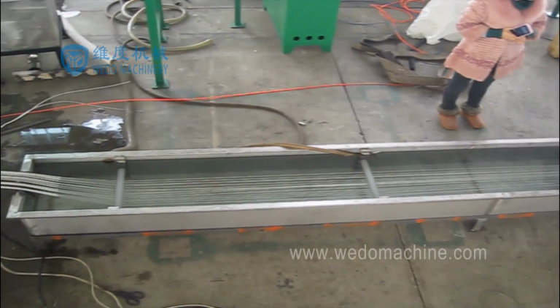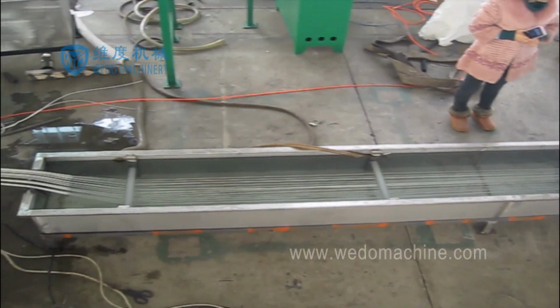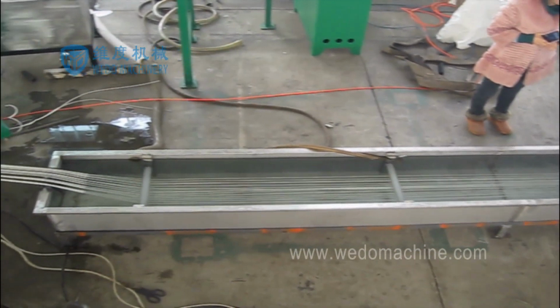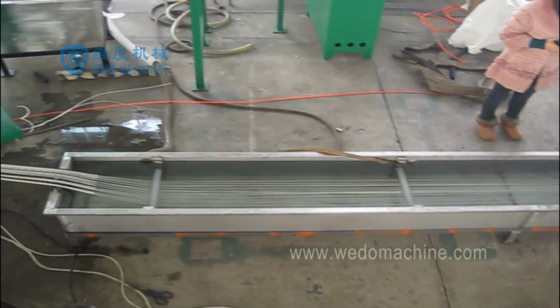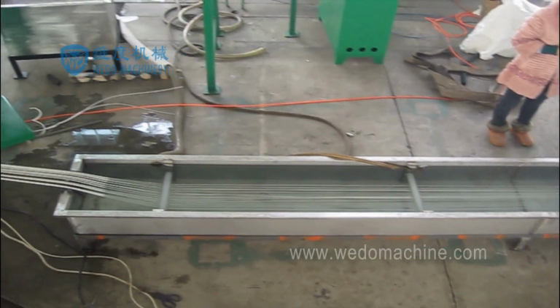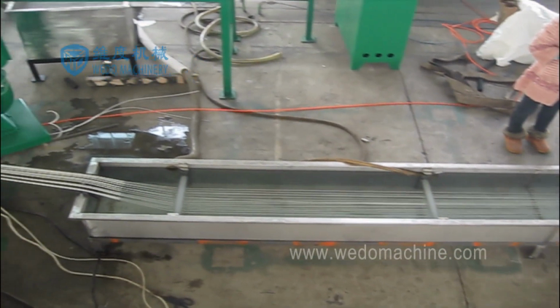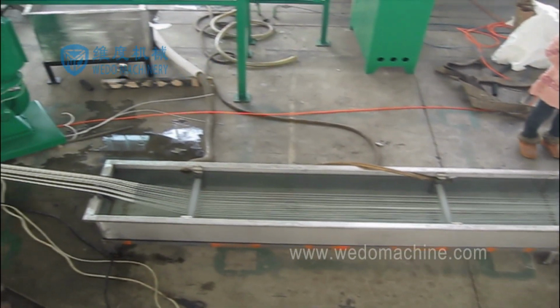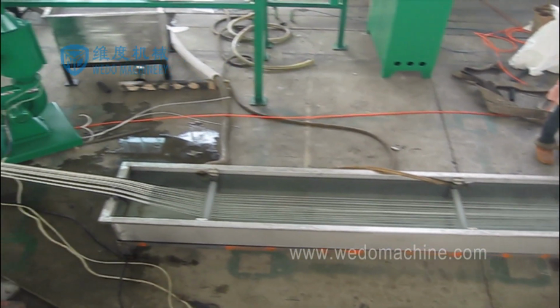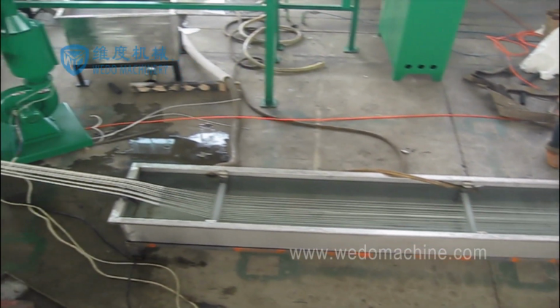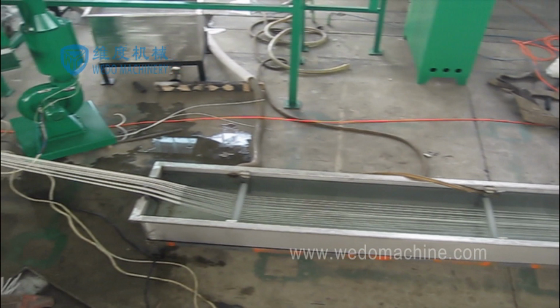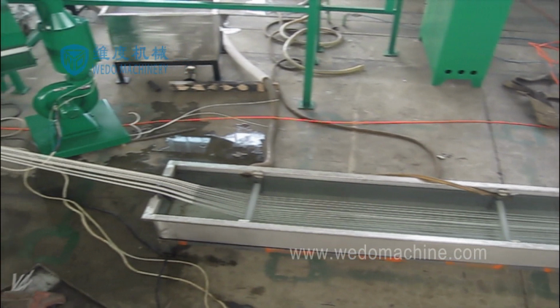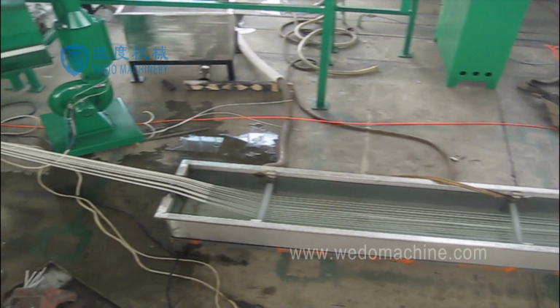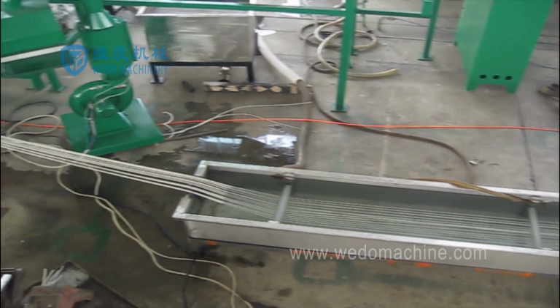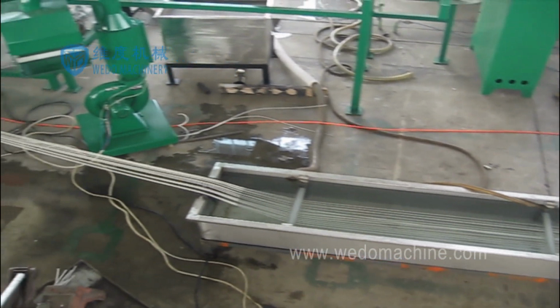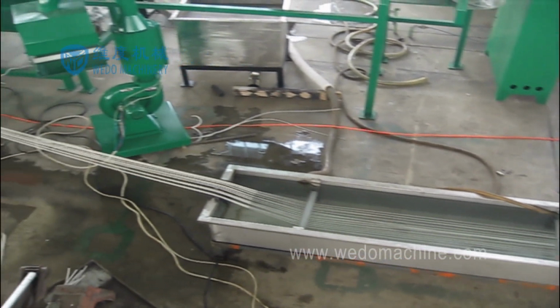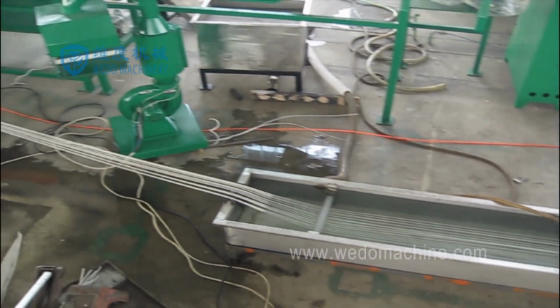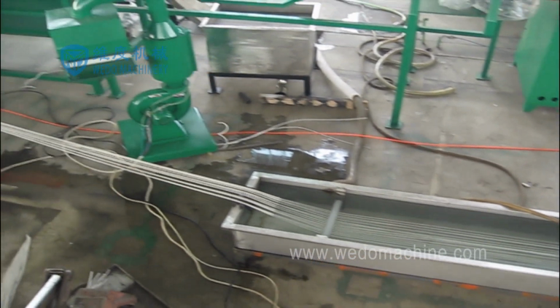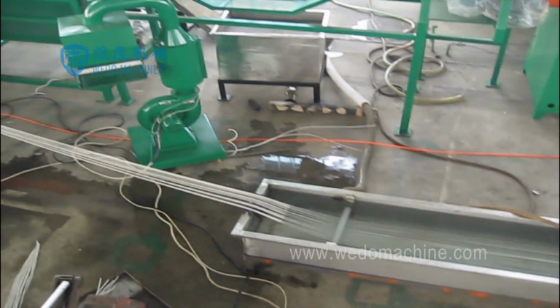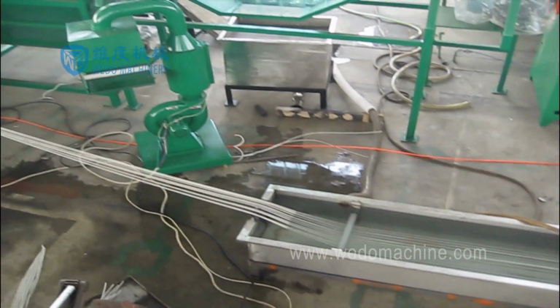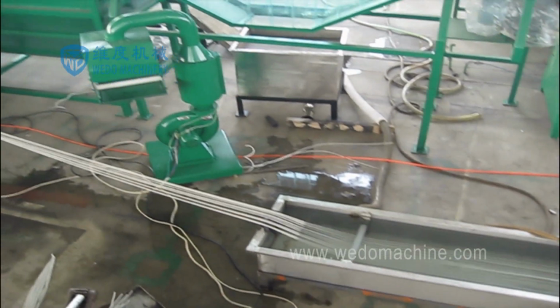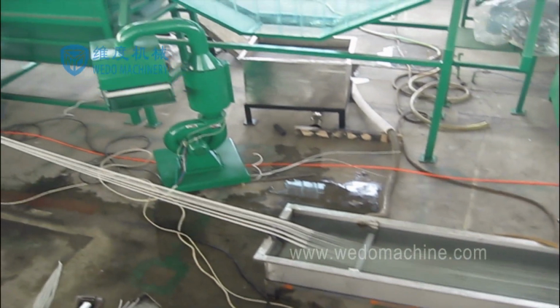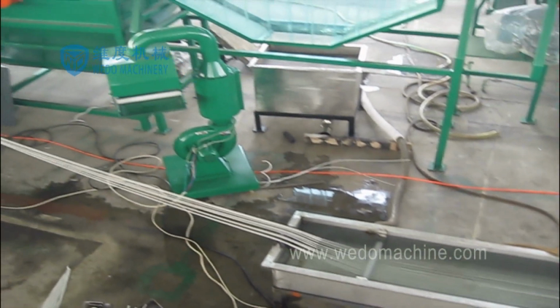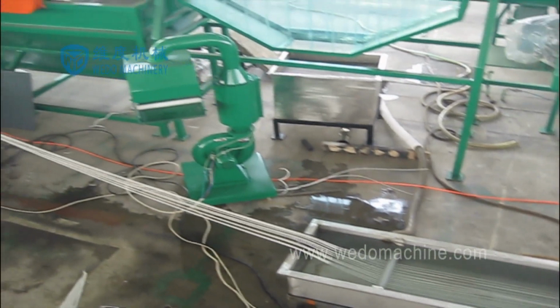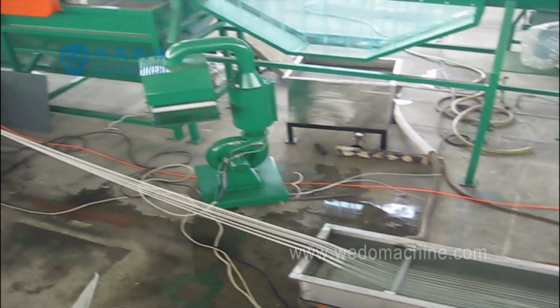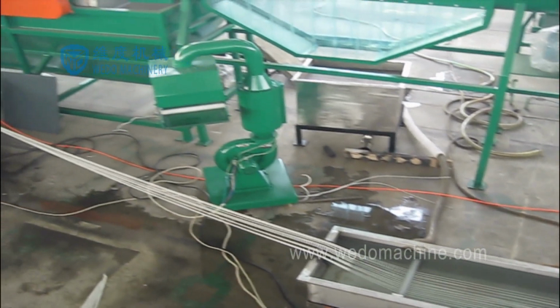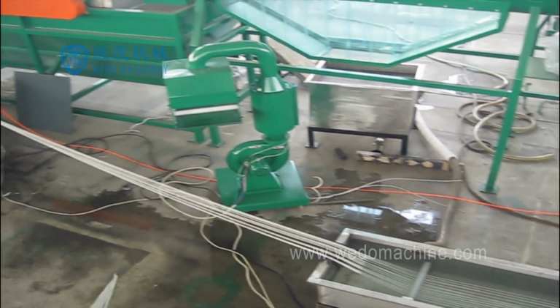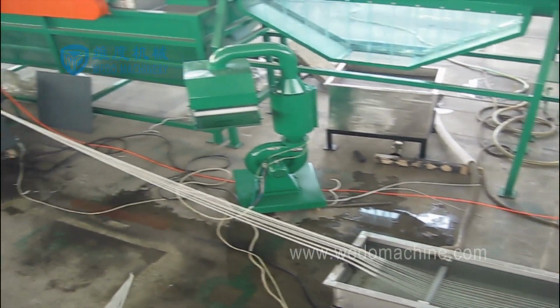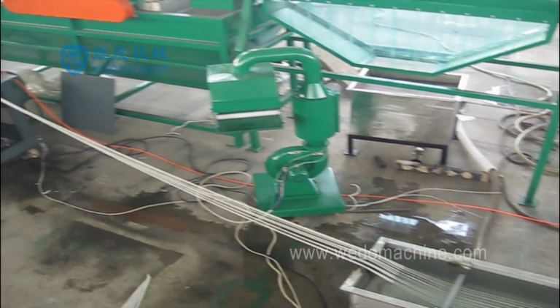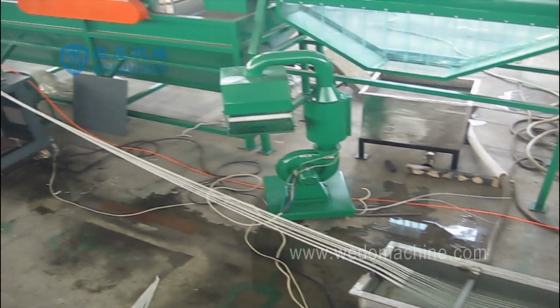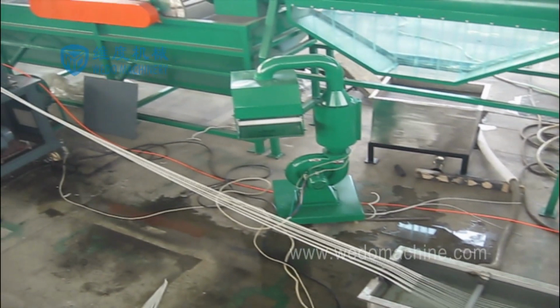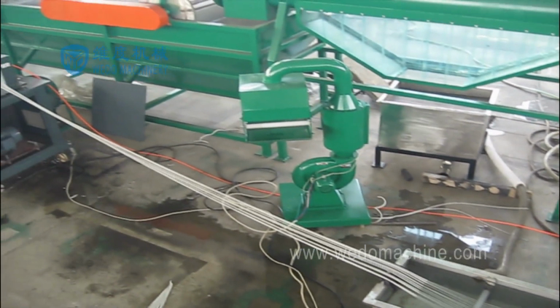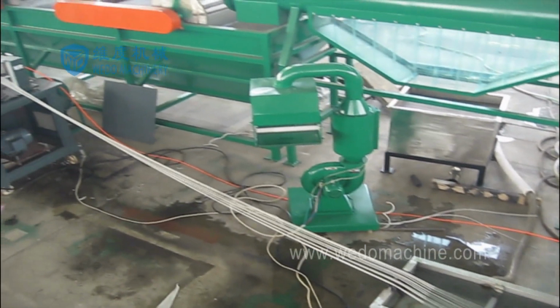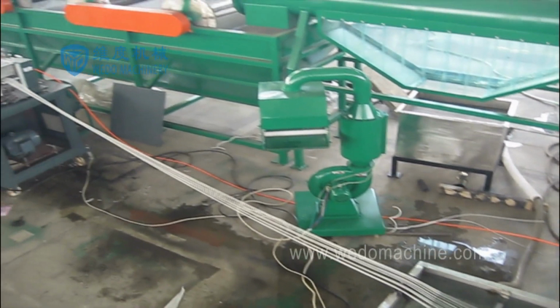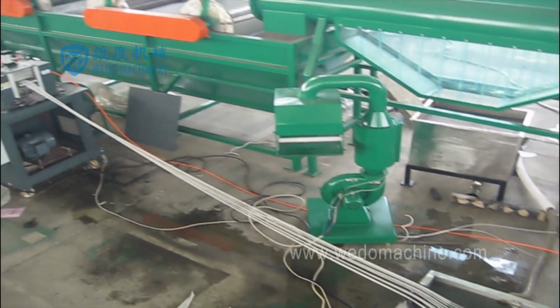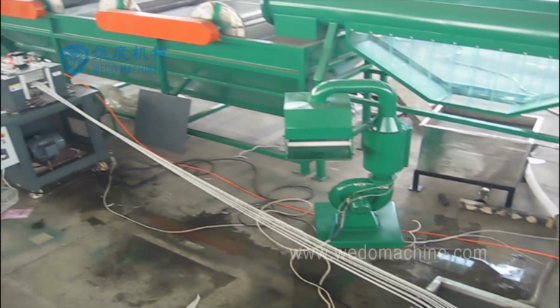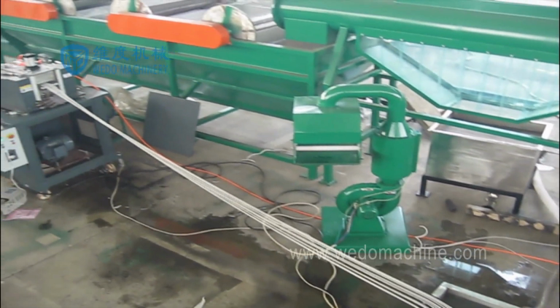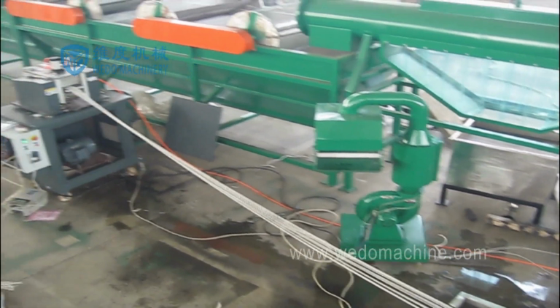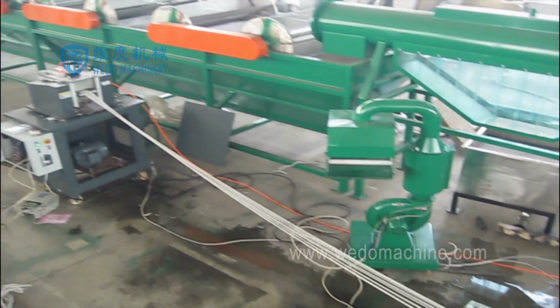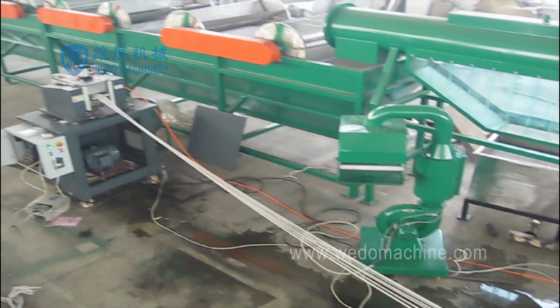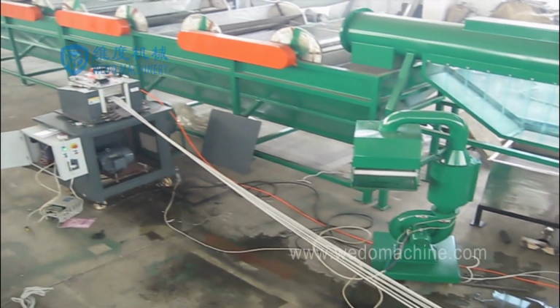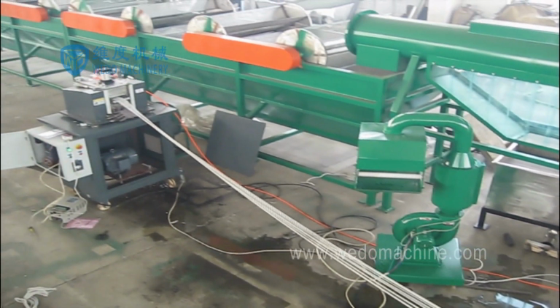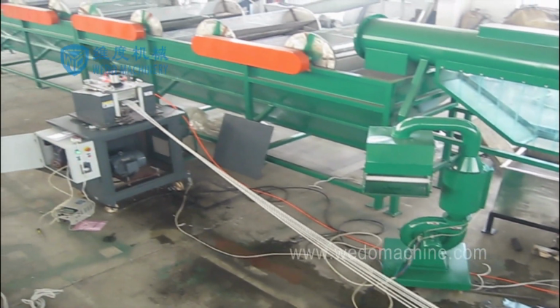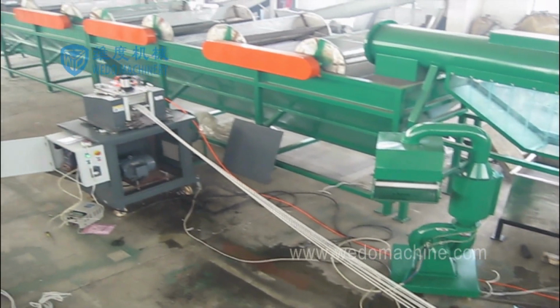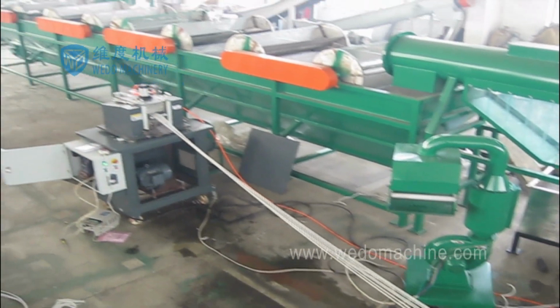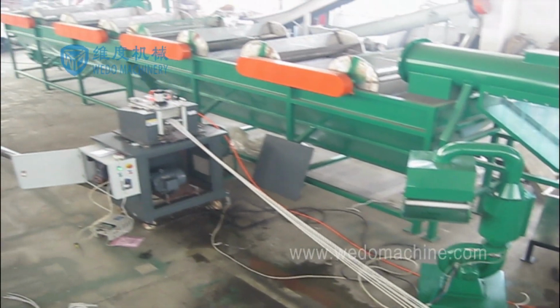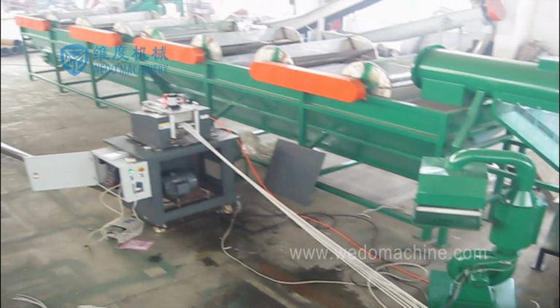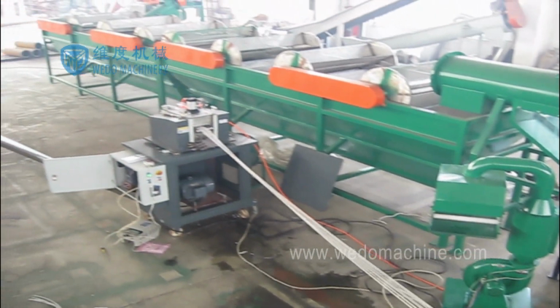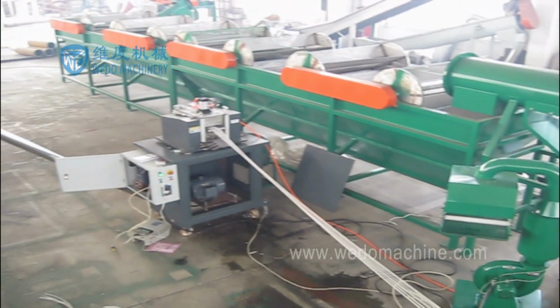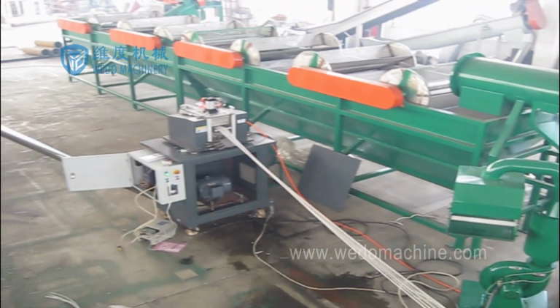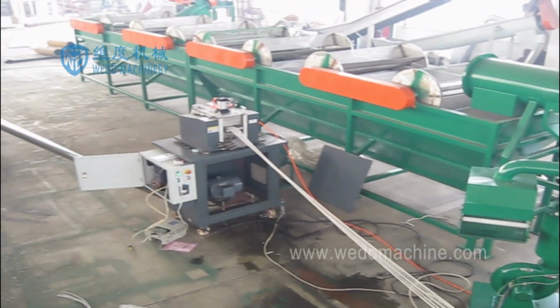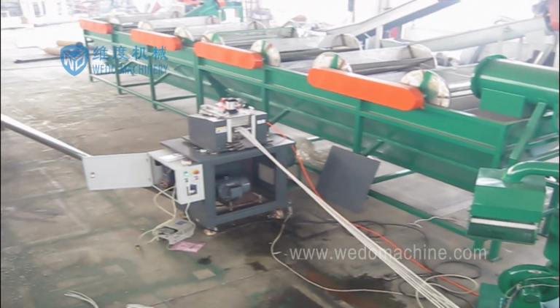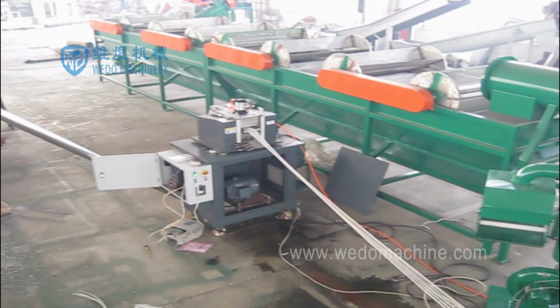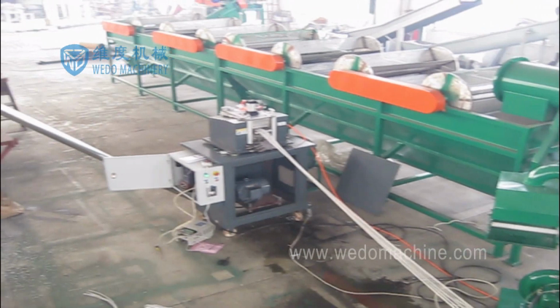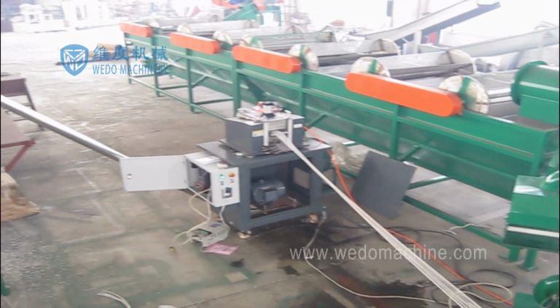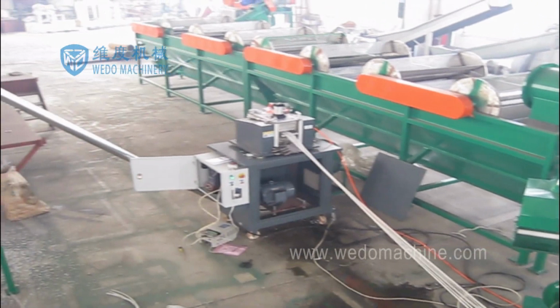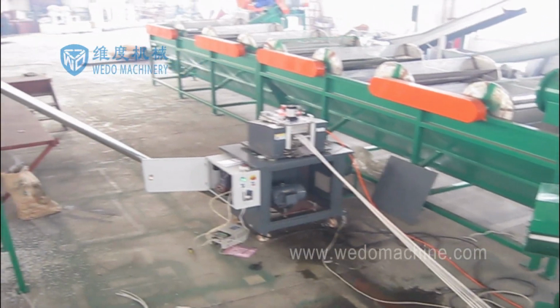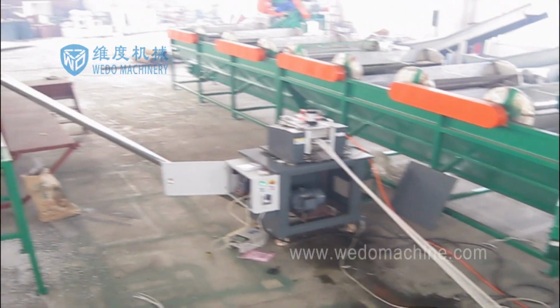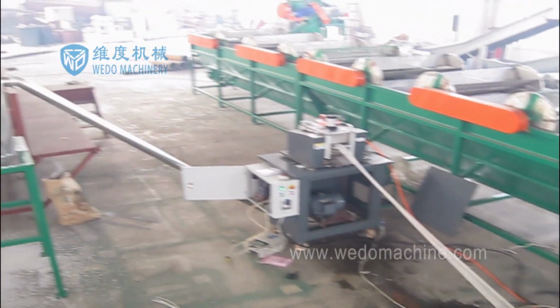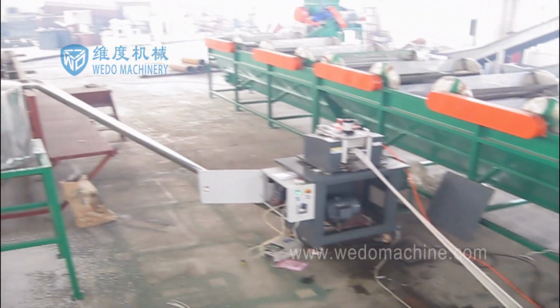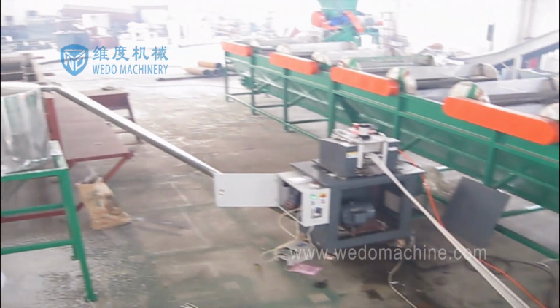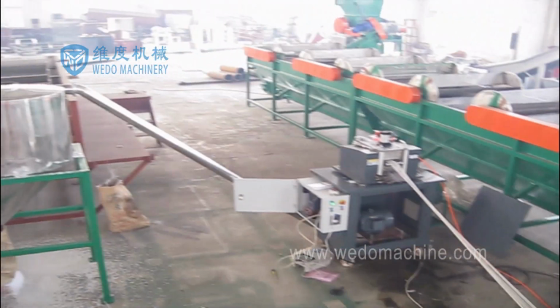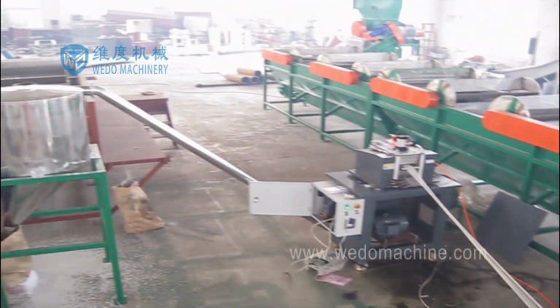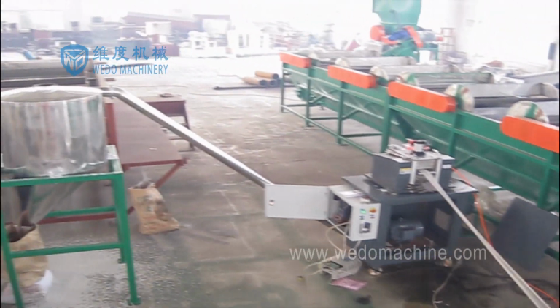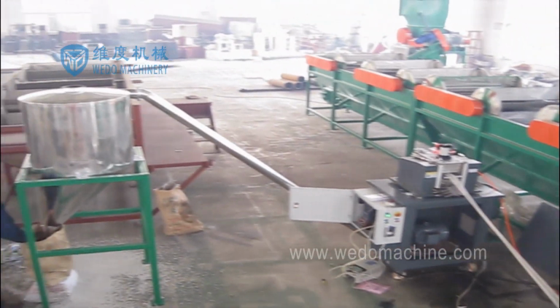Our PPPE double stage plastic pelletizing machine can easily handle different rigid plastic materials.